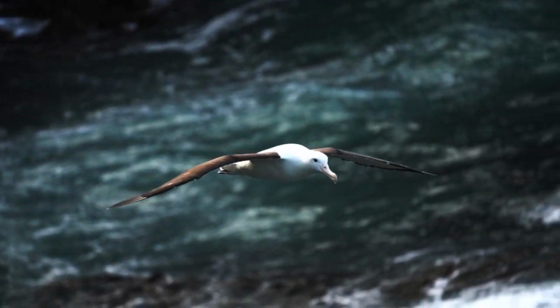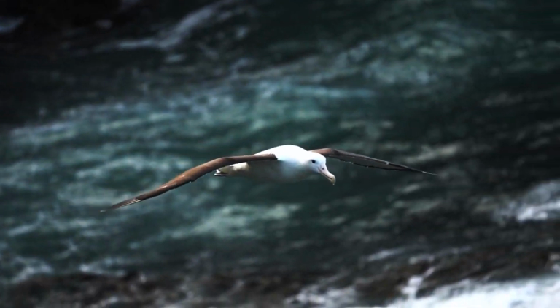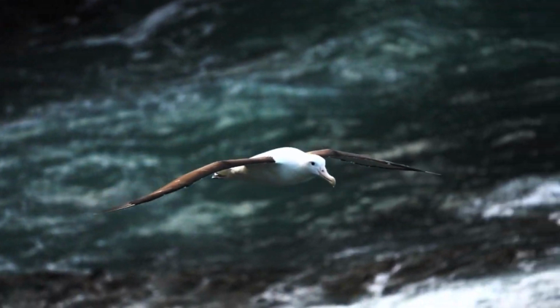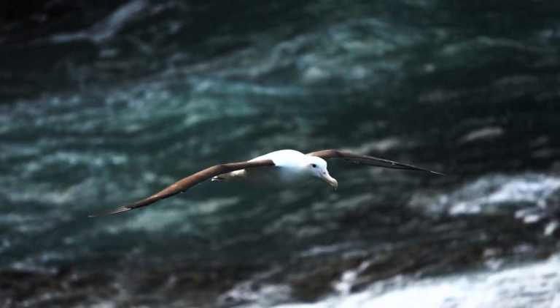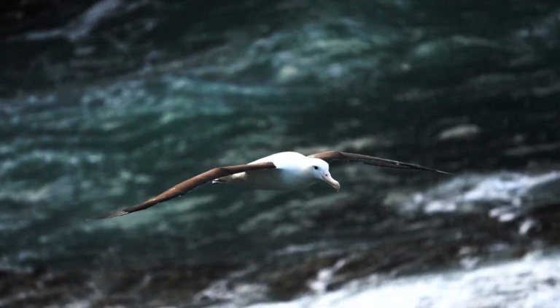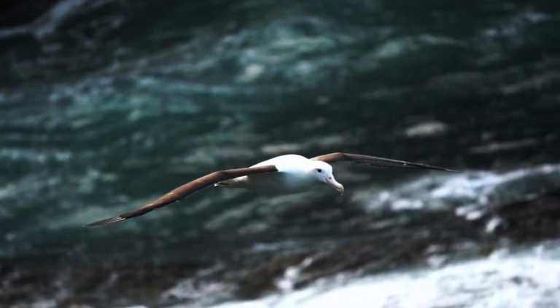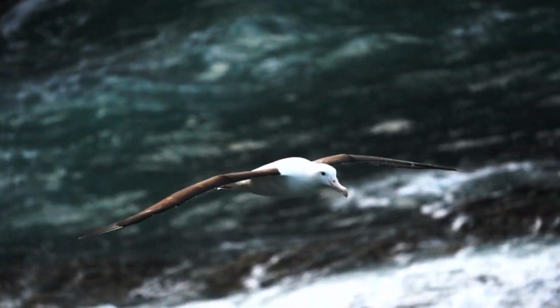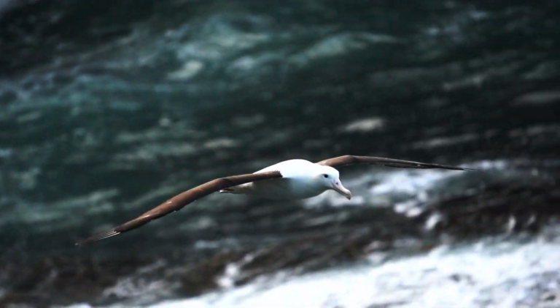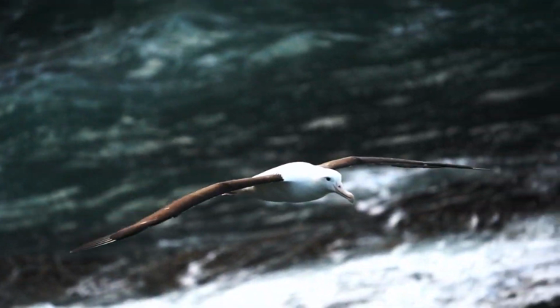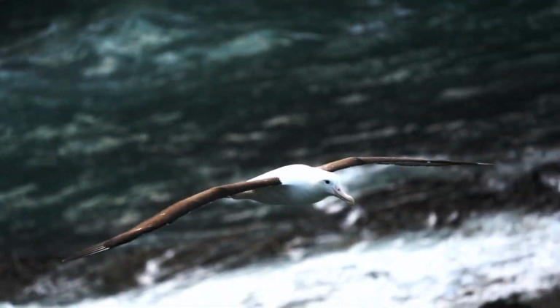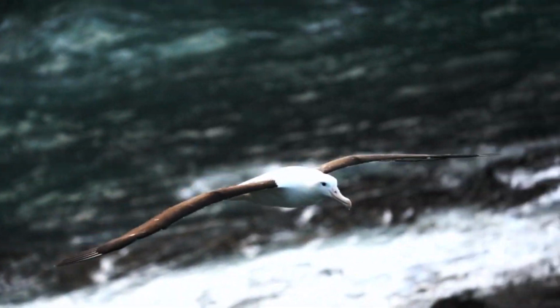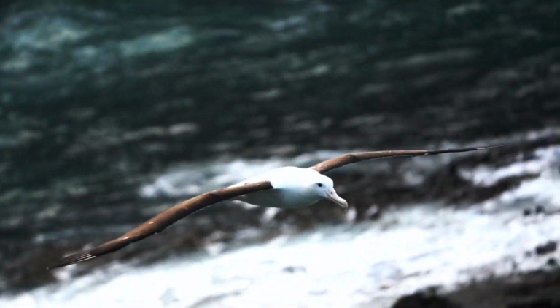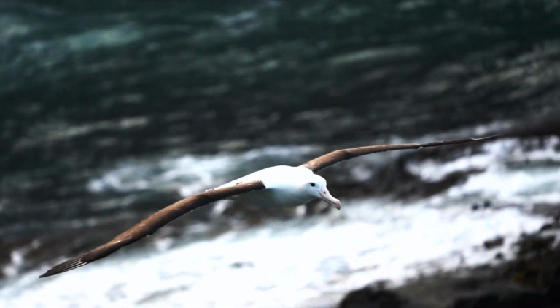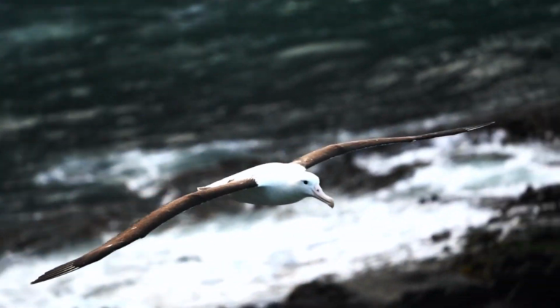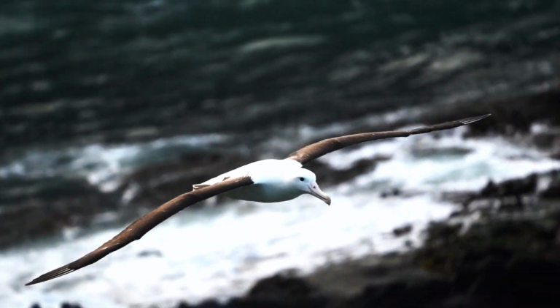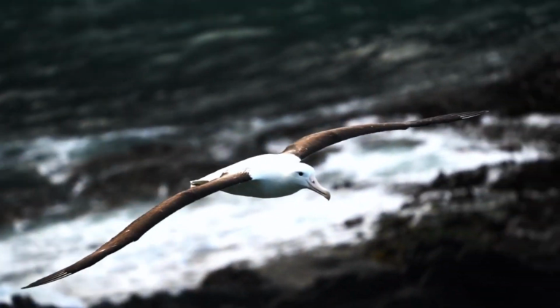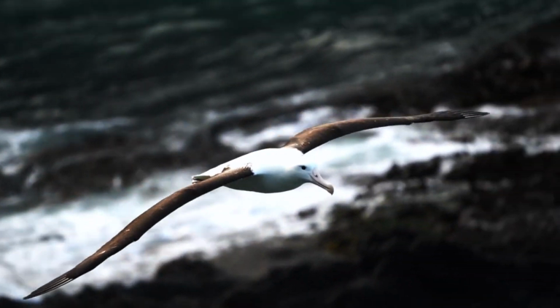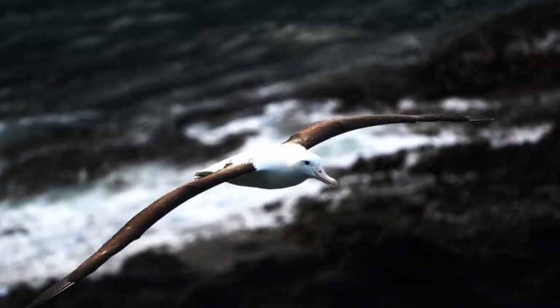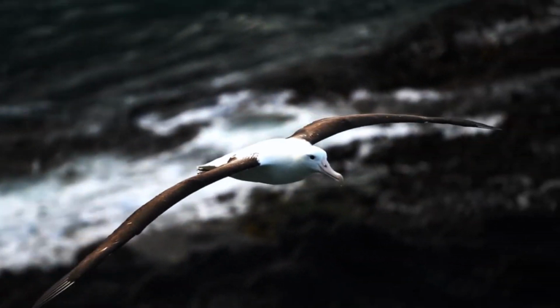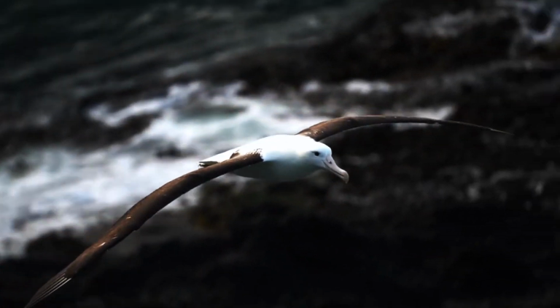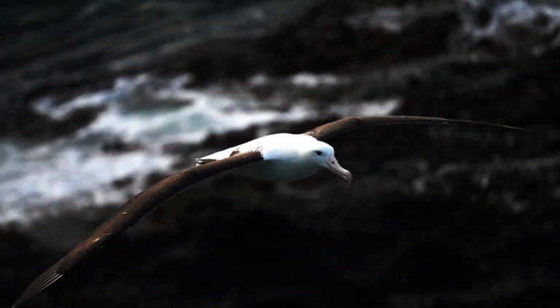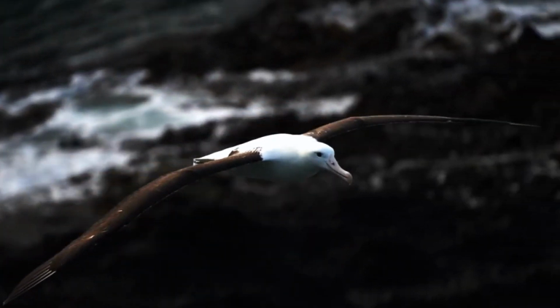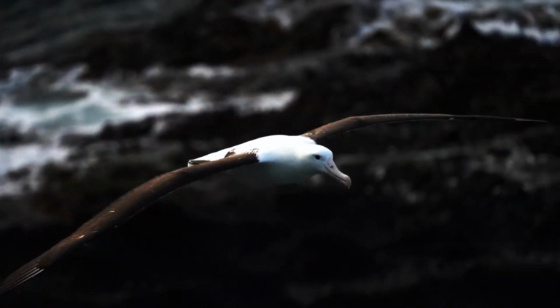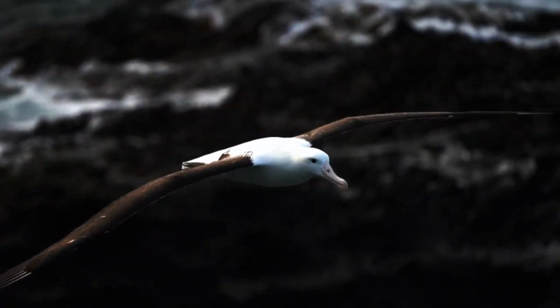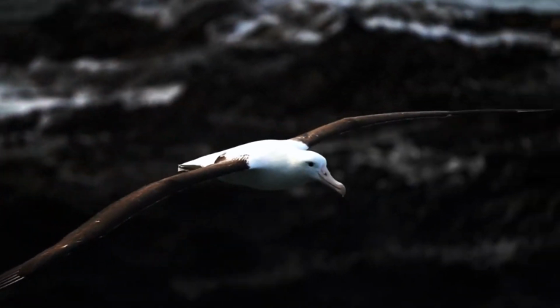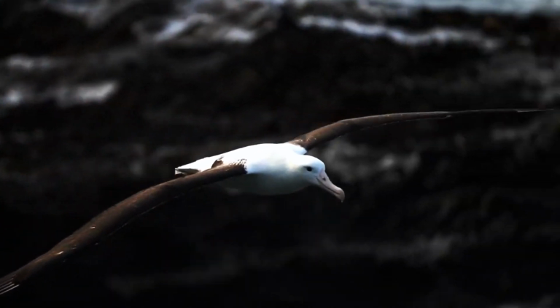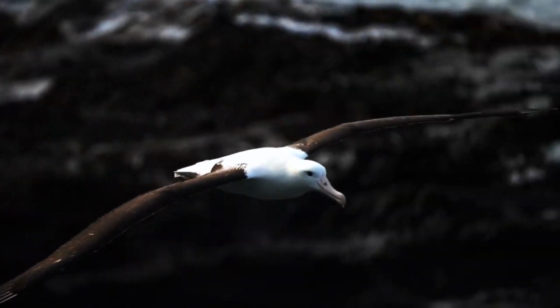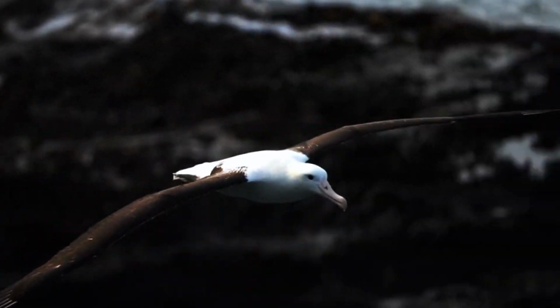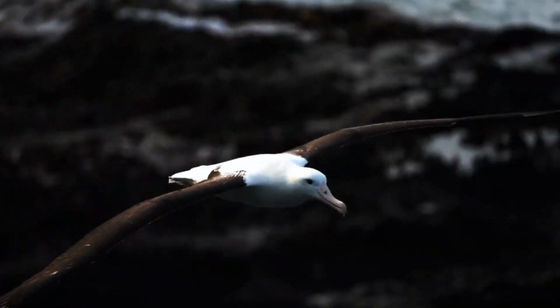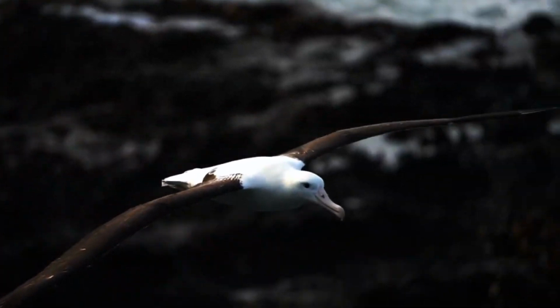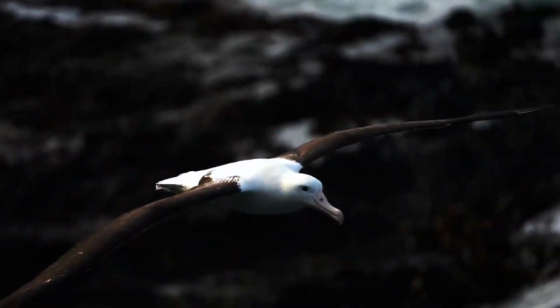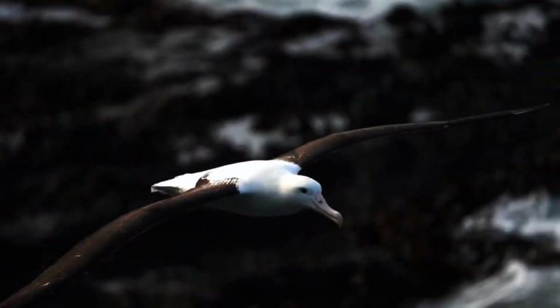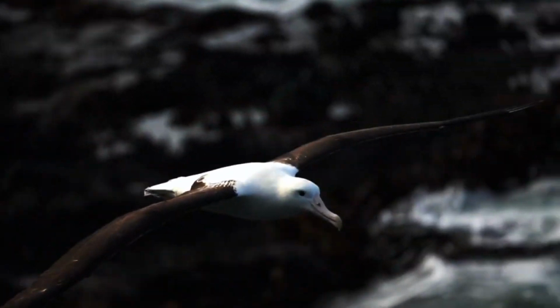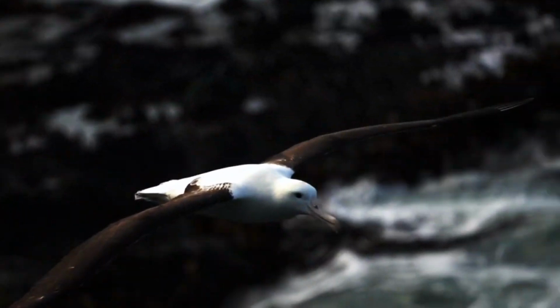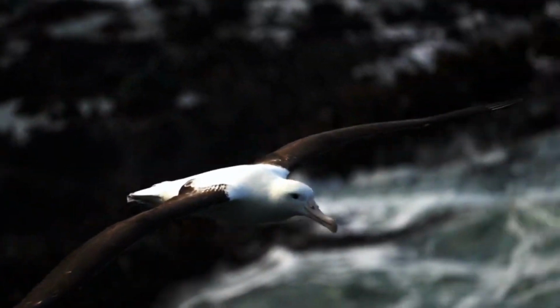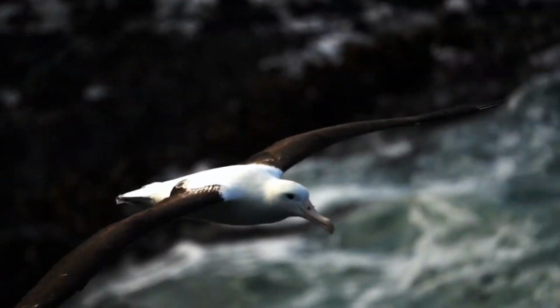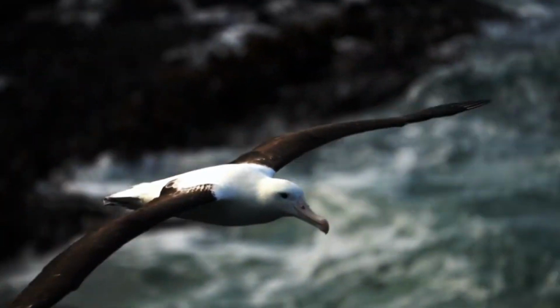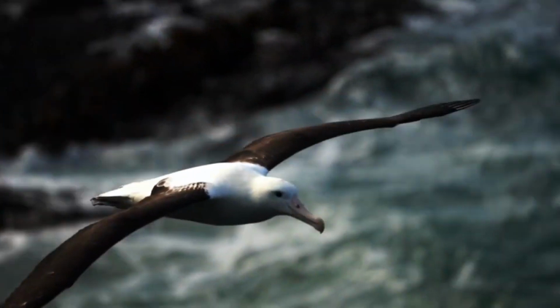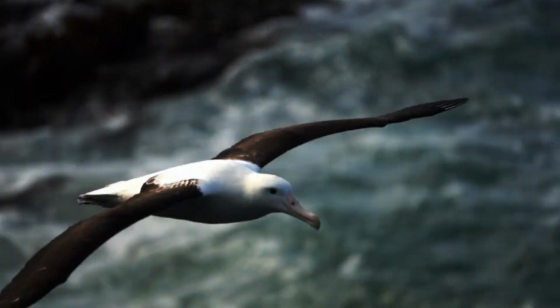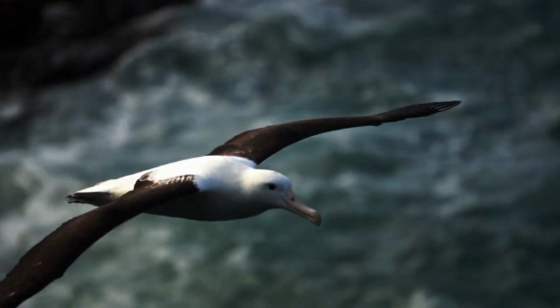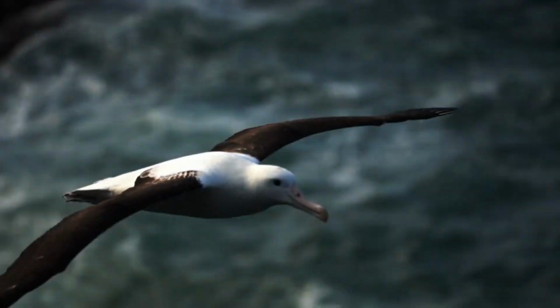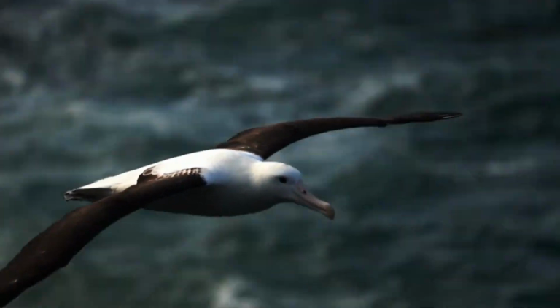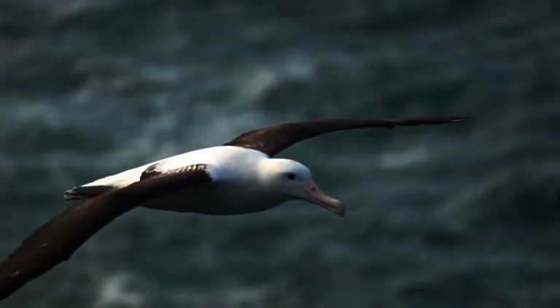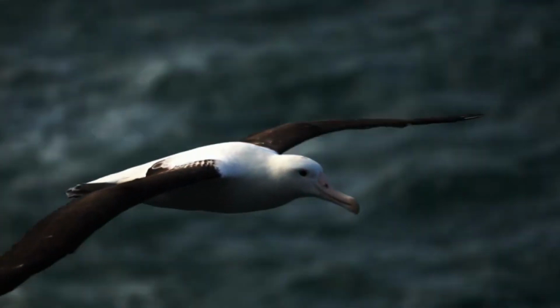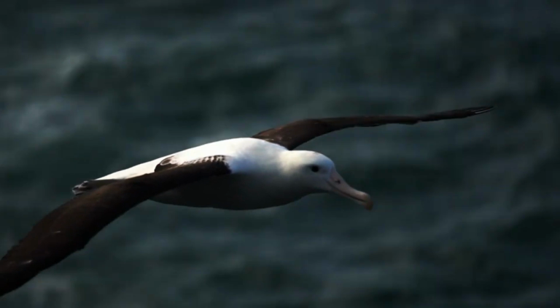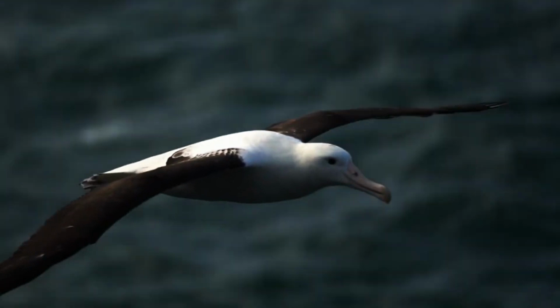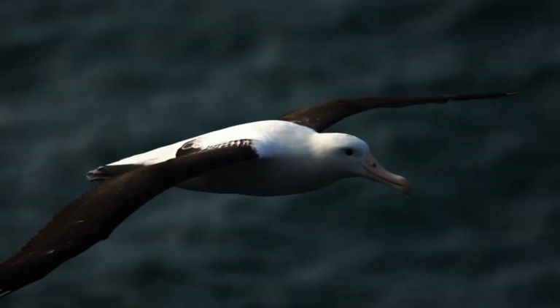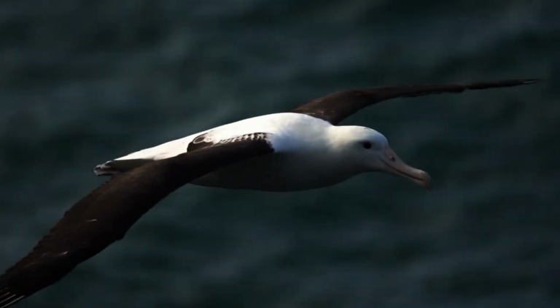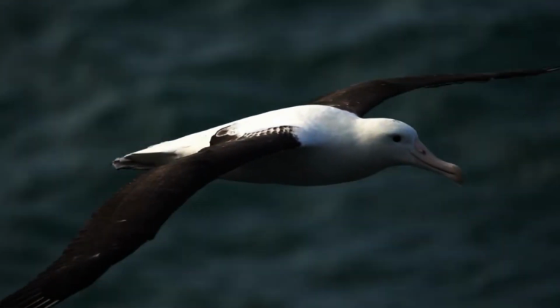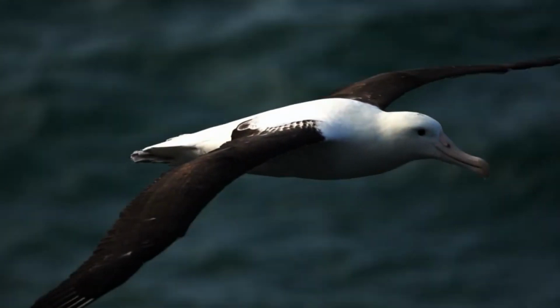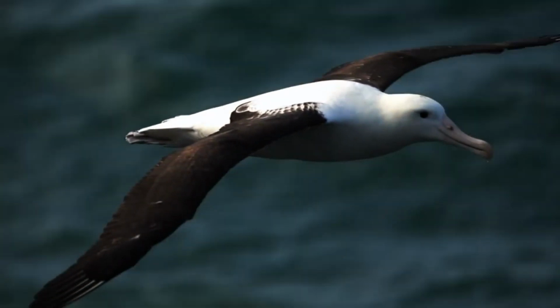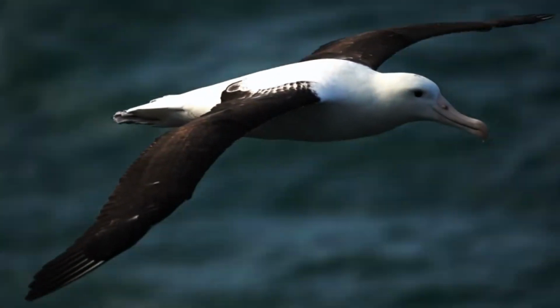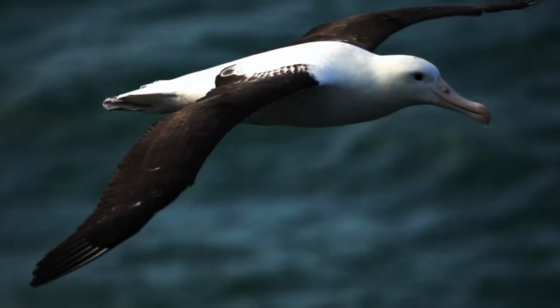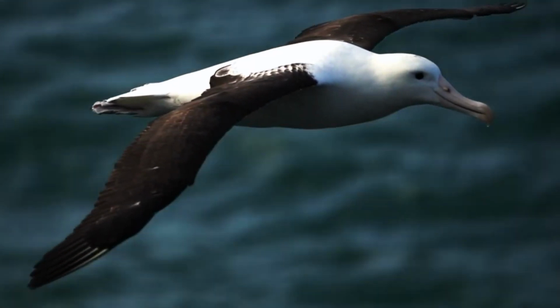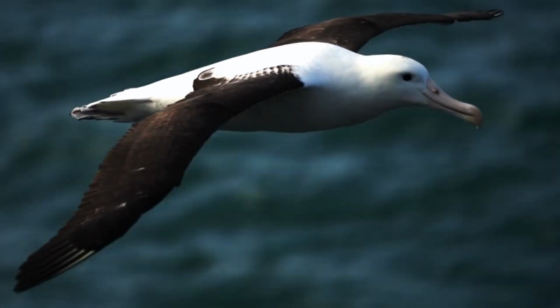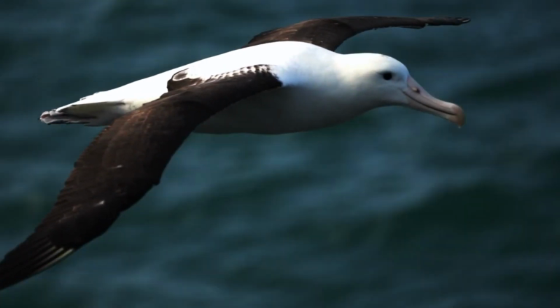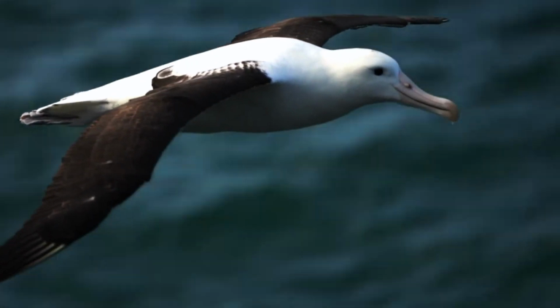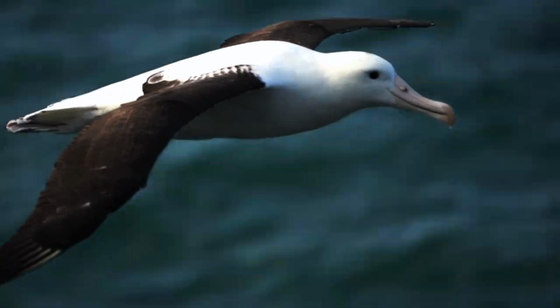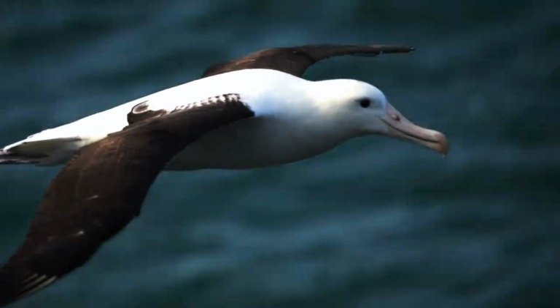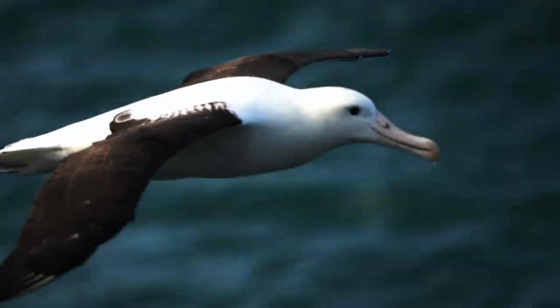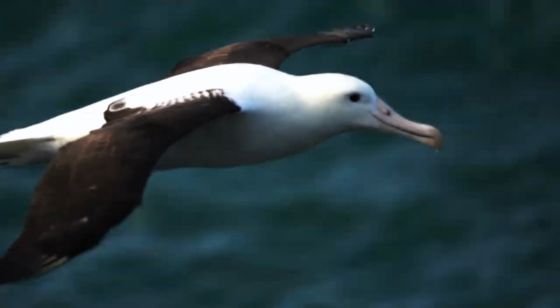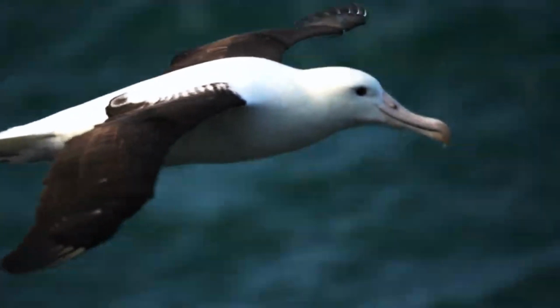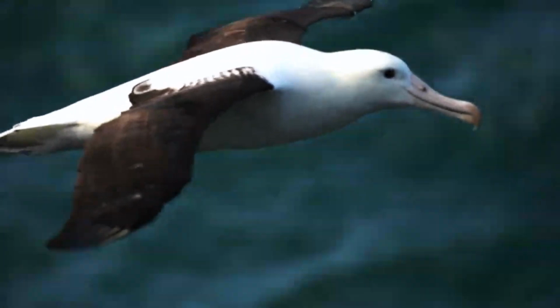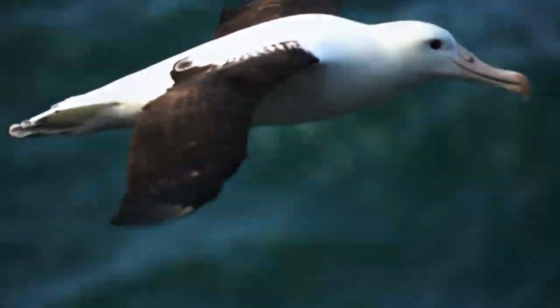Externally, this bird slightly resembles a seagull. The albatross has a similar beak, narrow and long, curved at the tip.